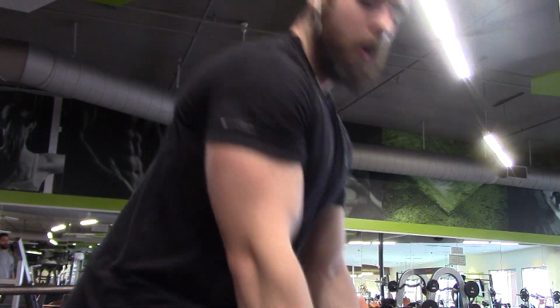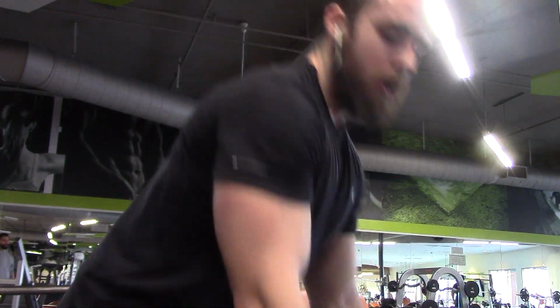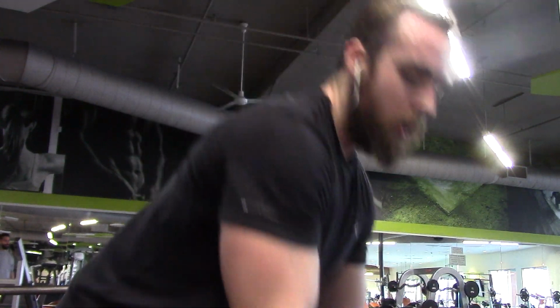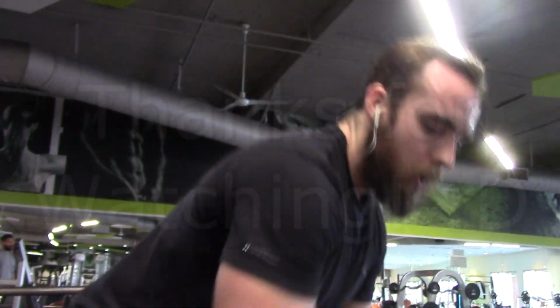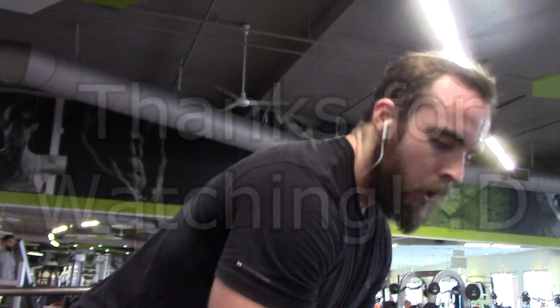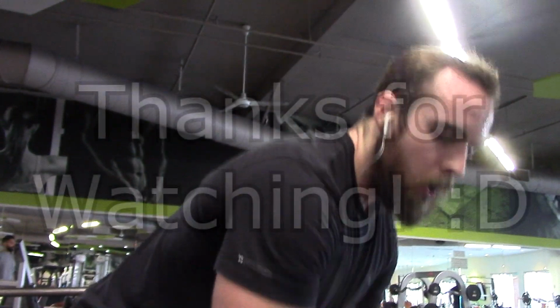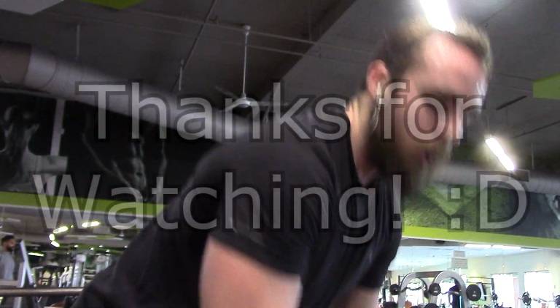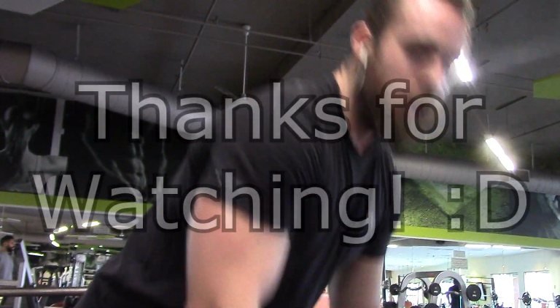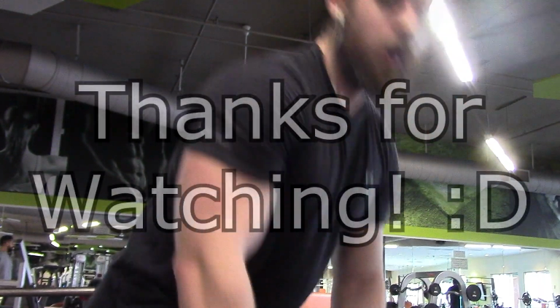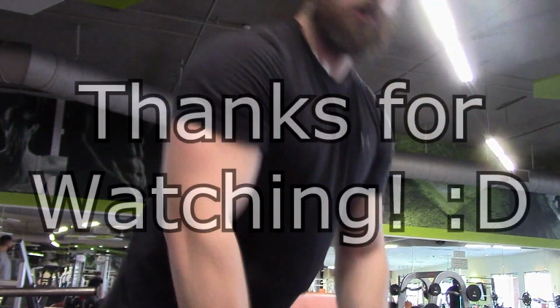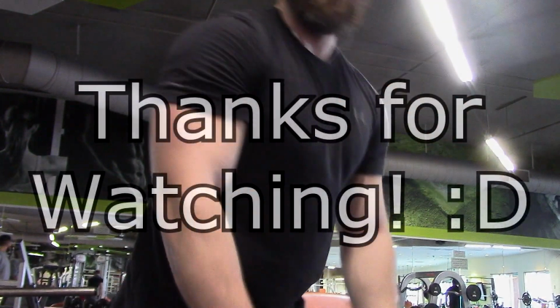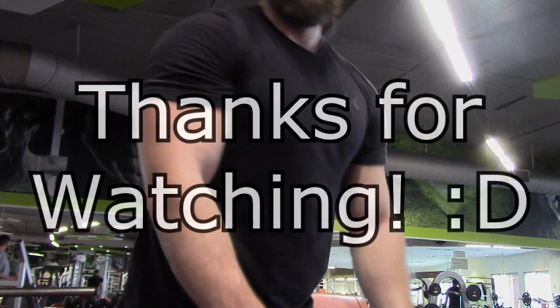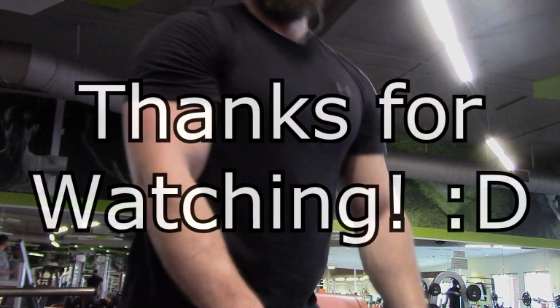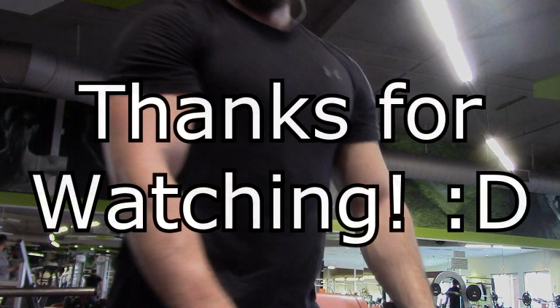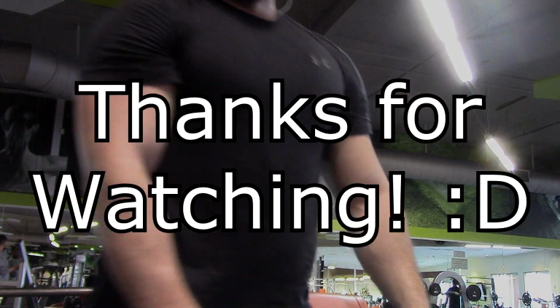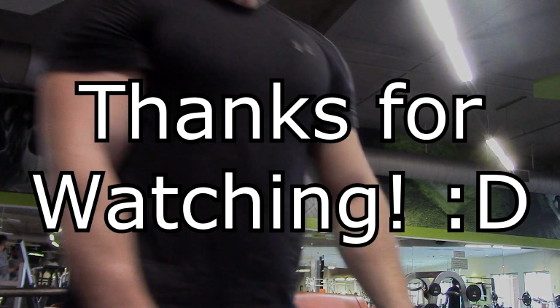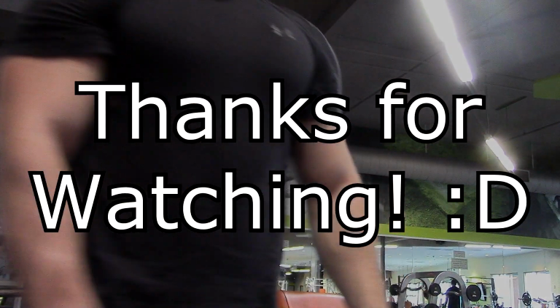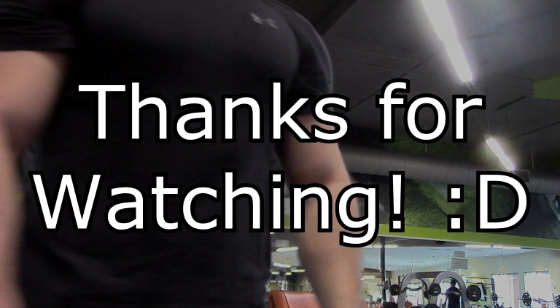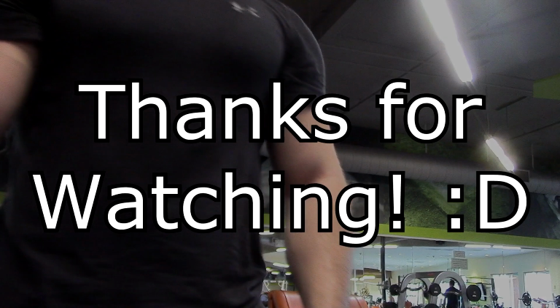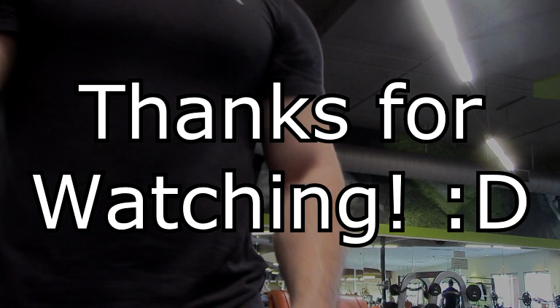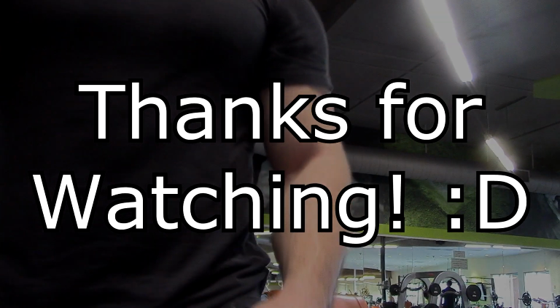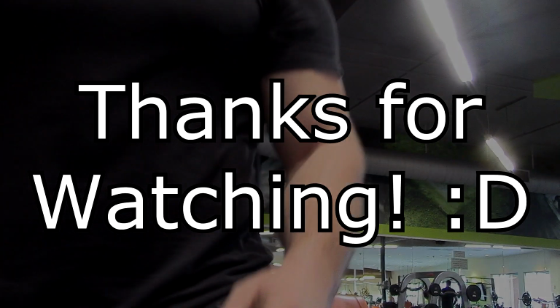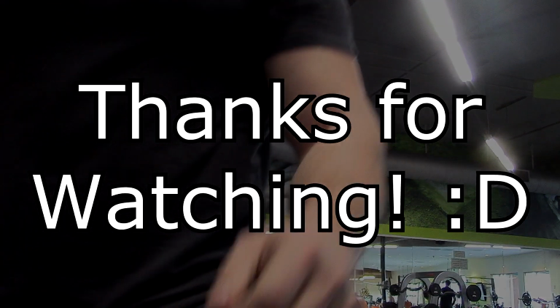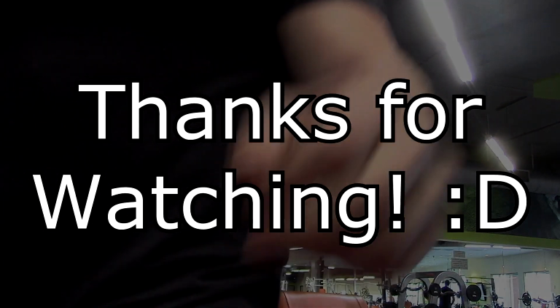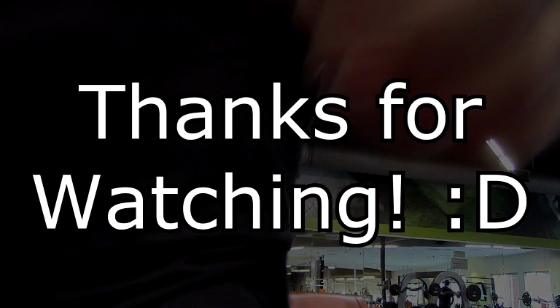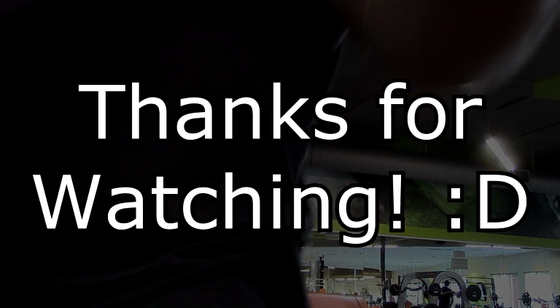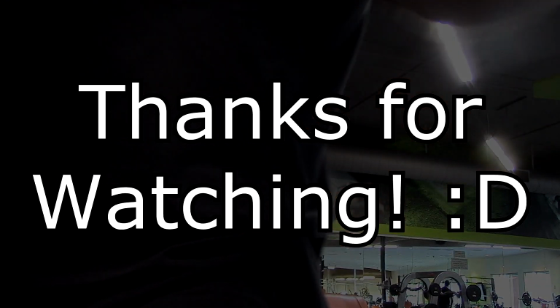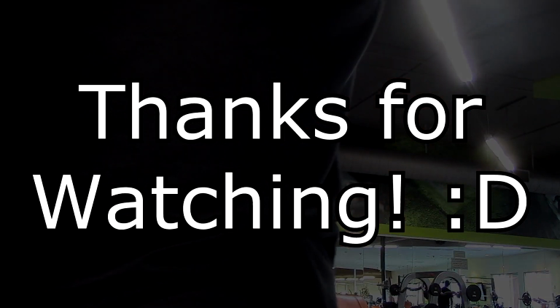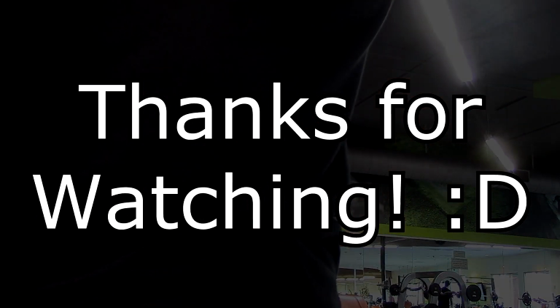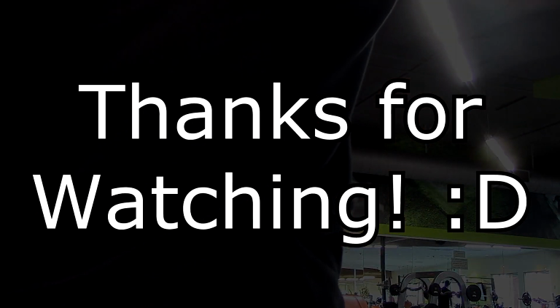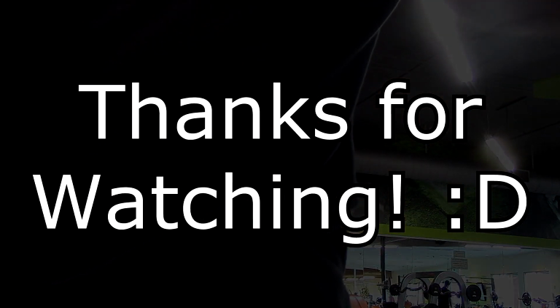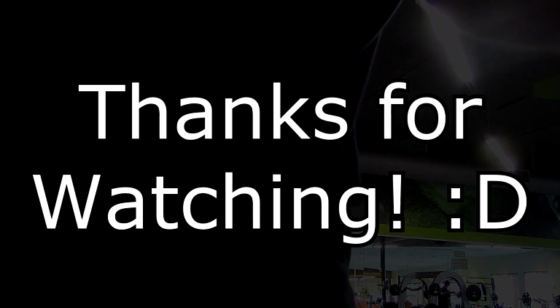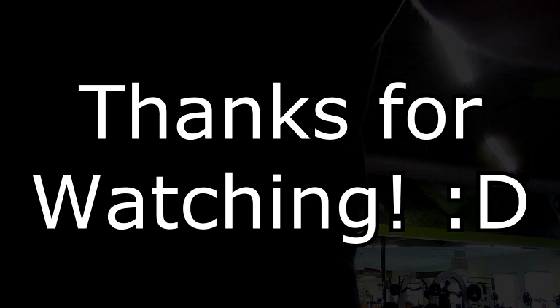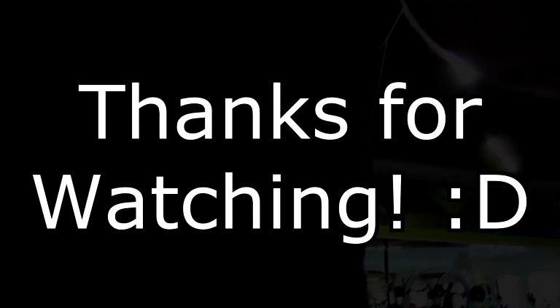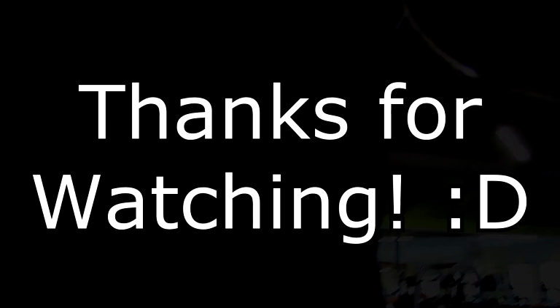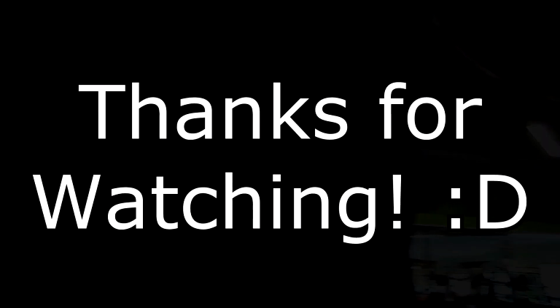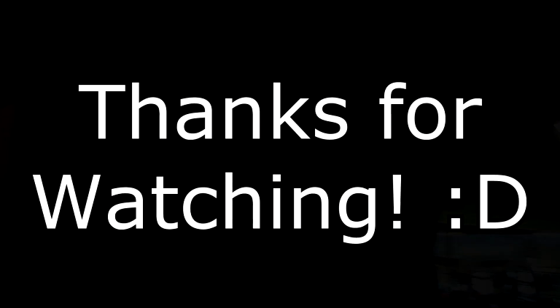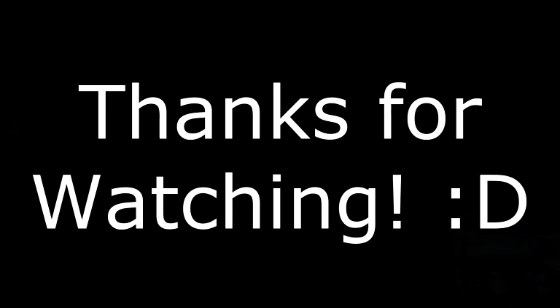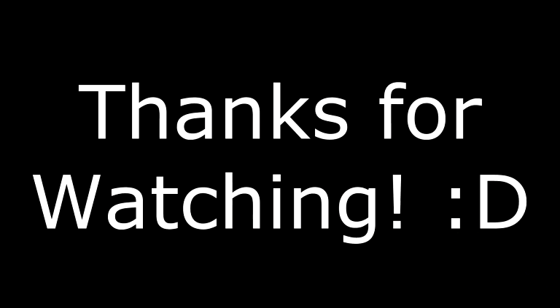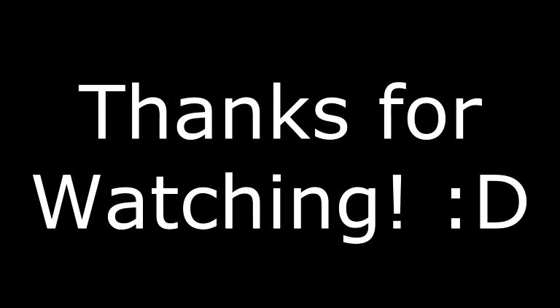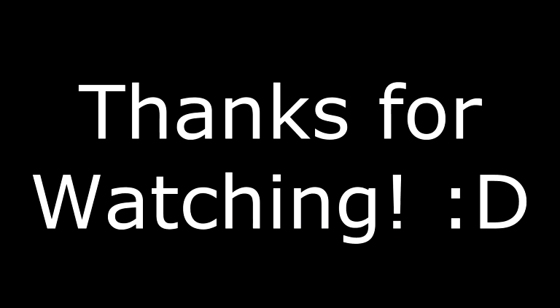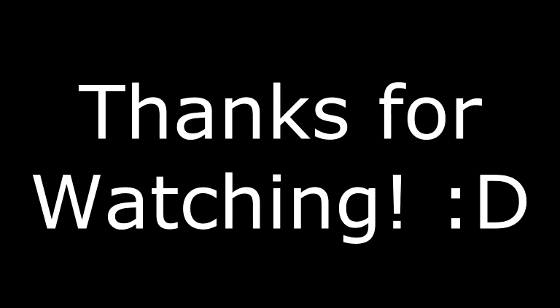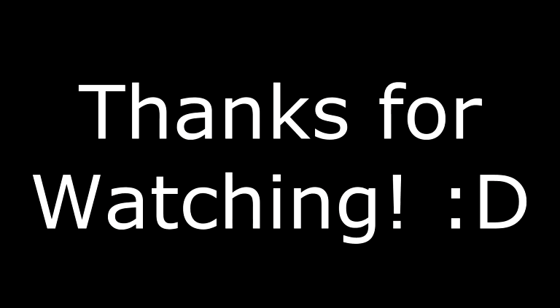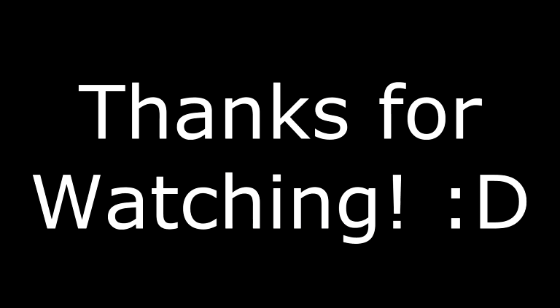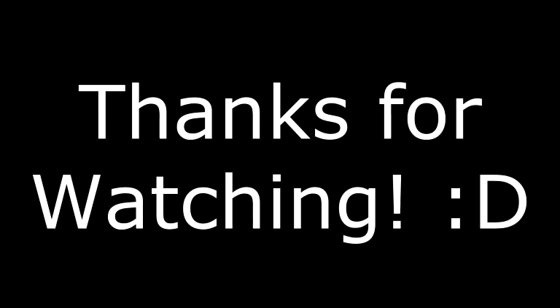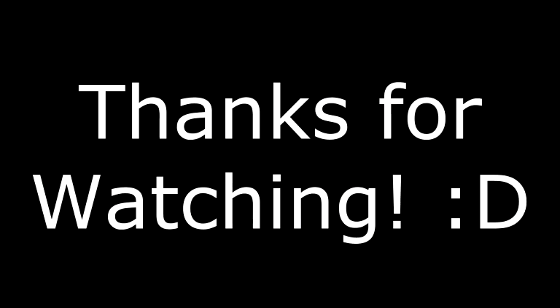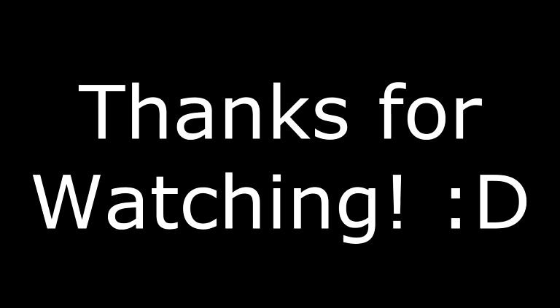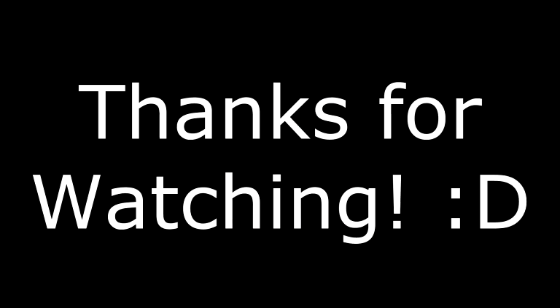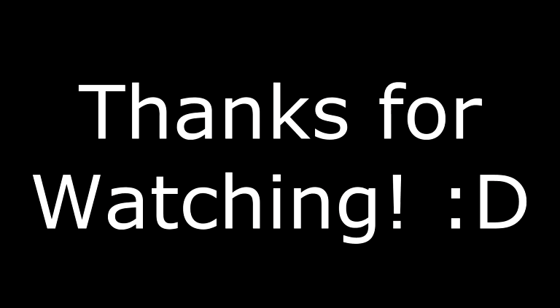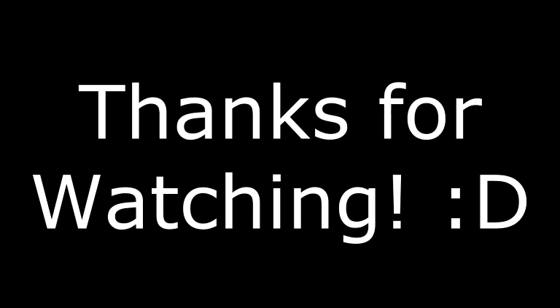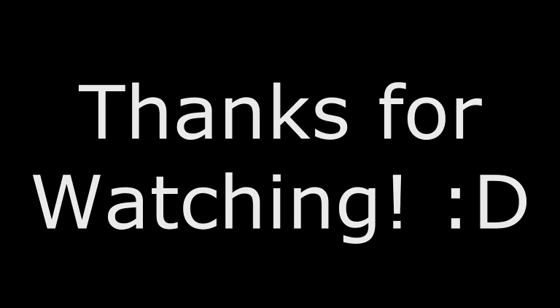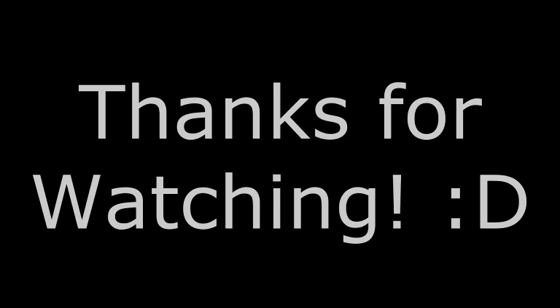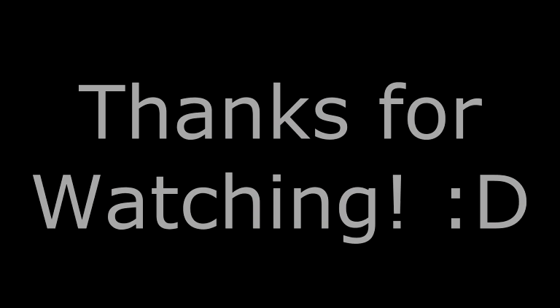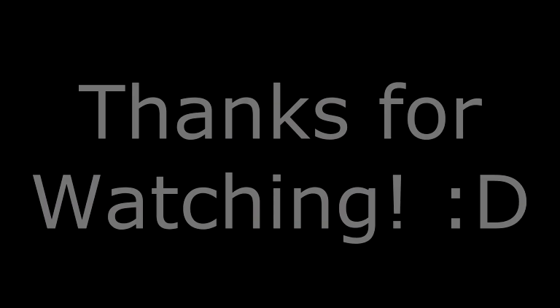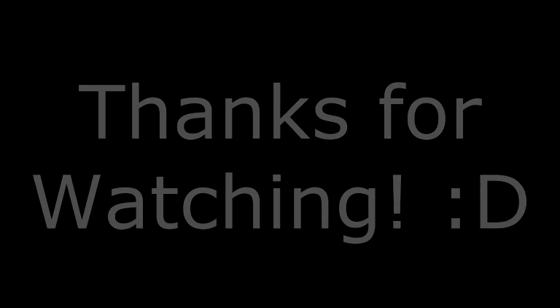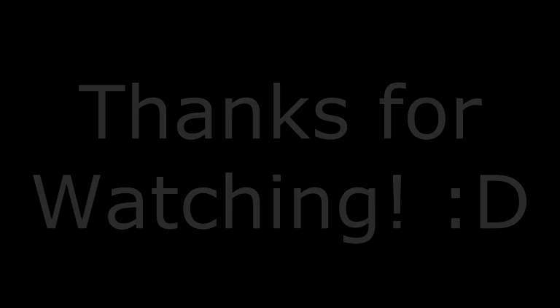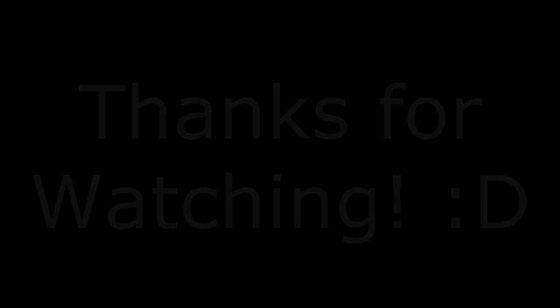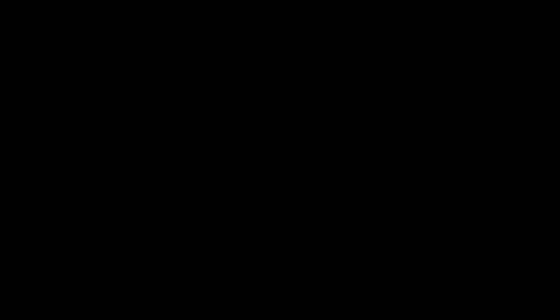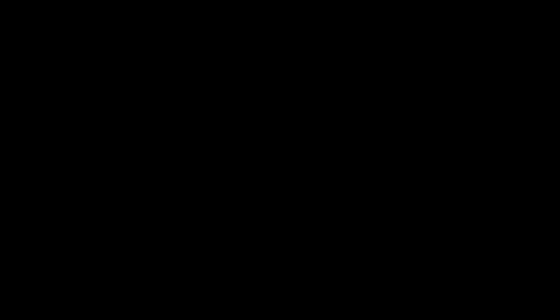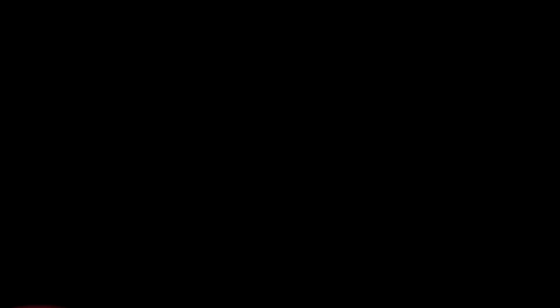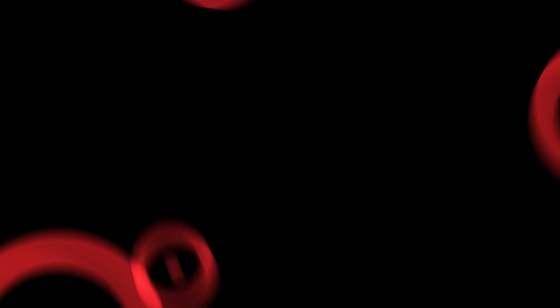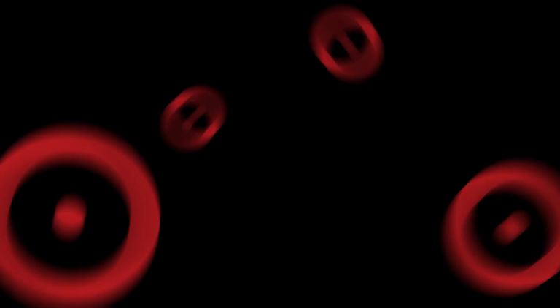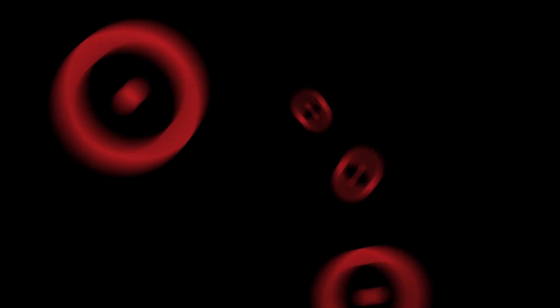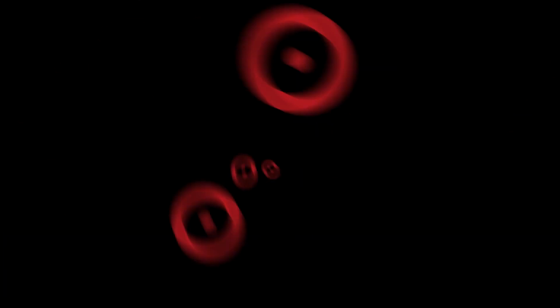But that's going to bring us to the end of this video. Really simple exercises that you guys can try for your arms day. Thank you so much for watching and I'll see you guys next time. Peace!